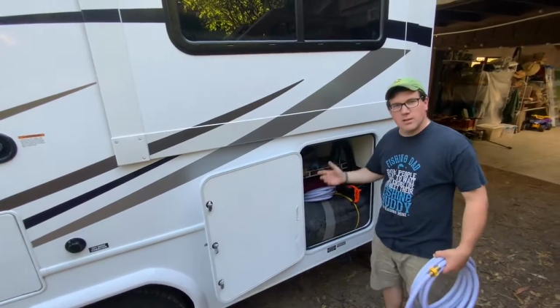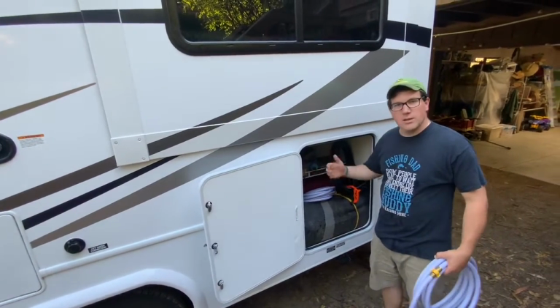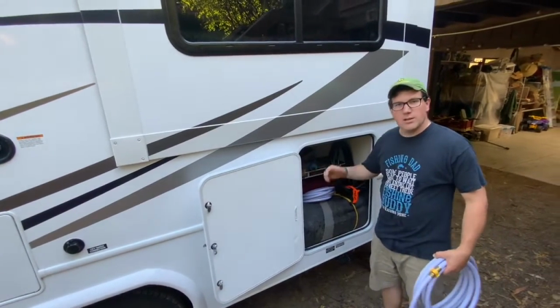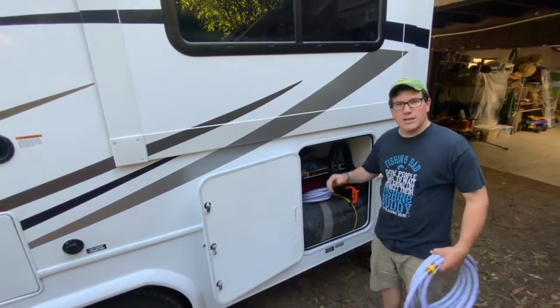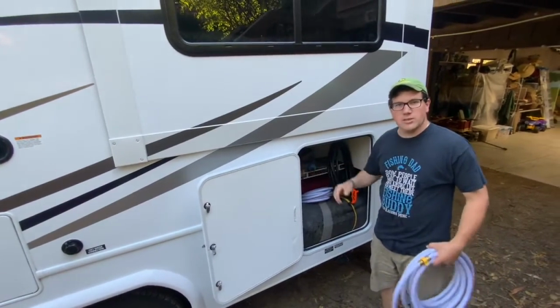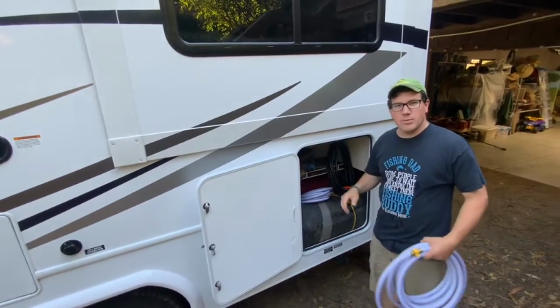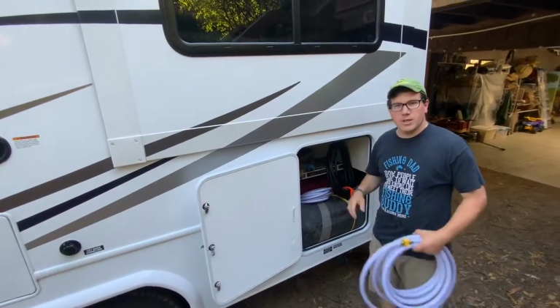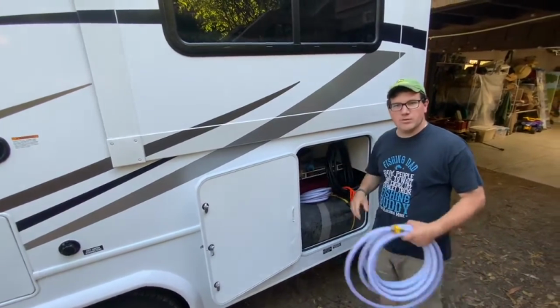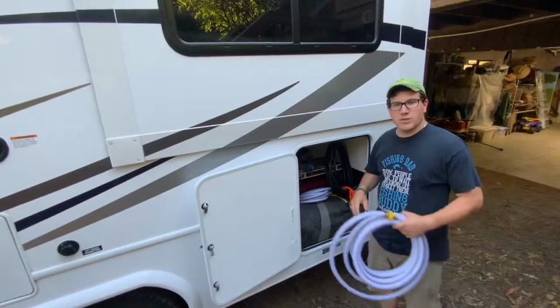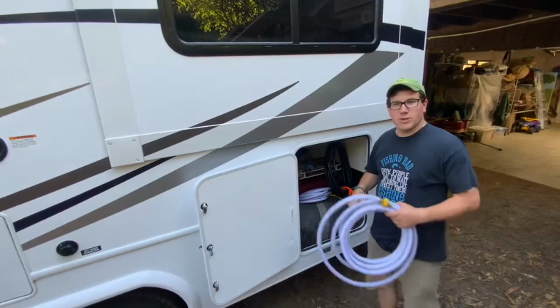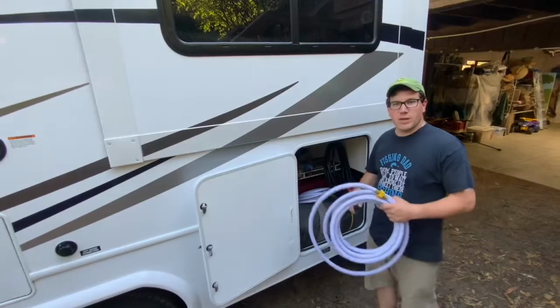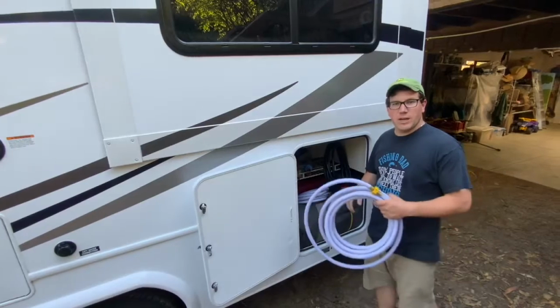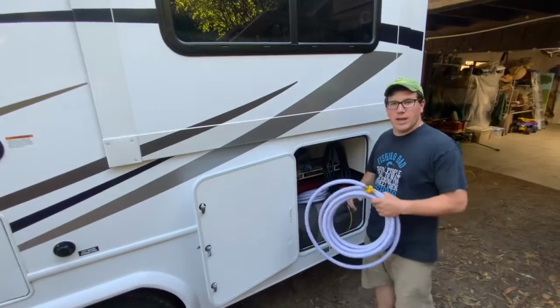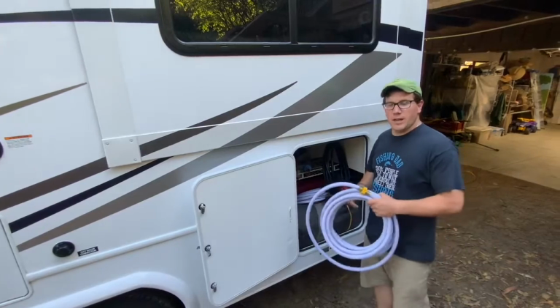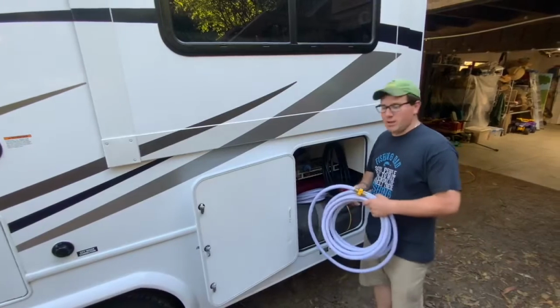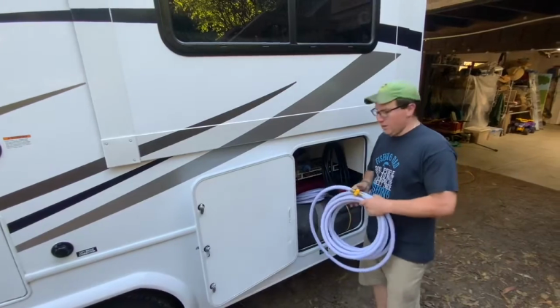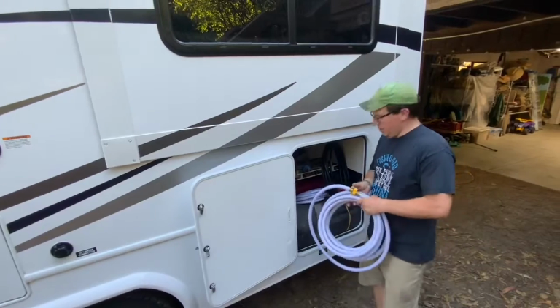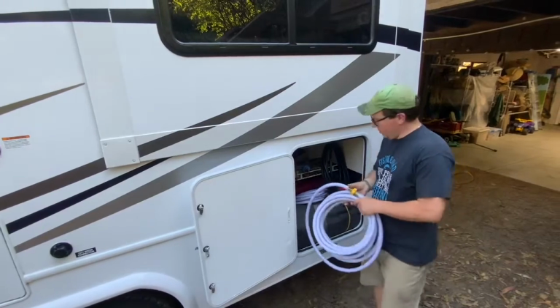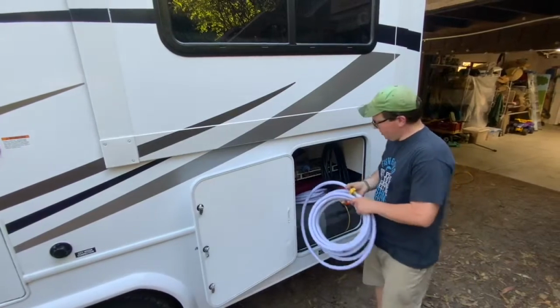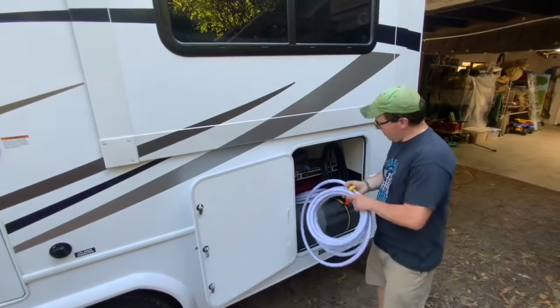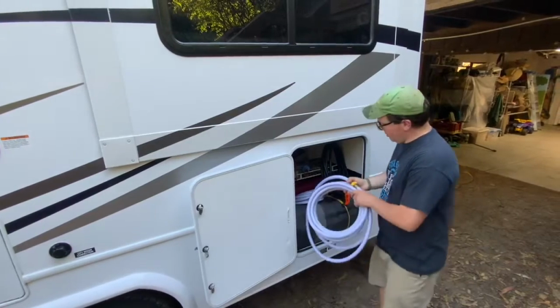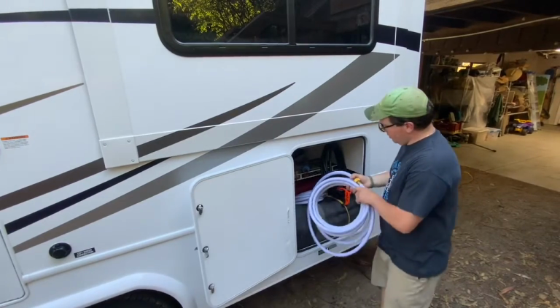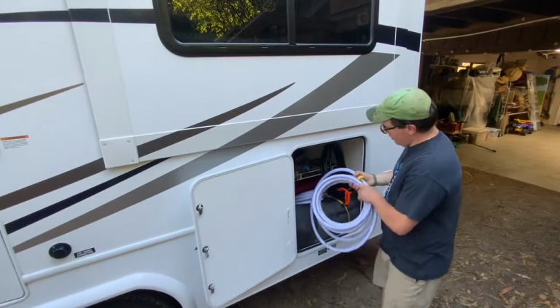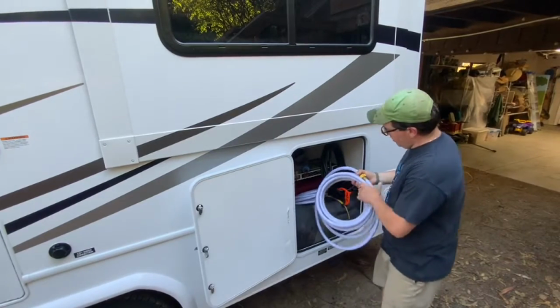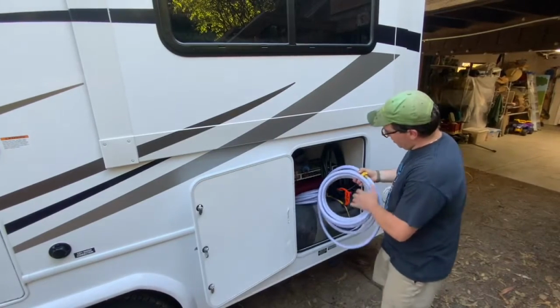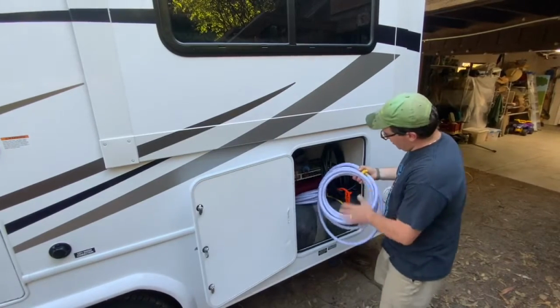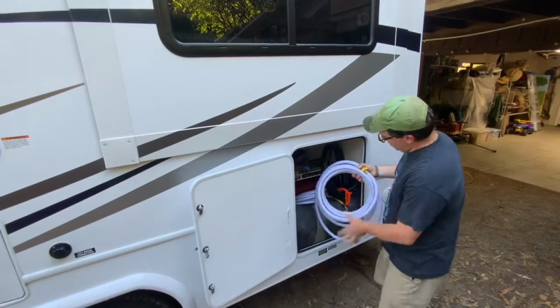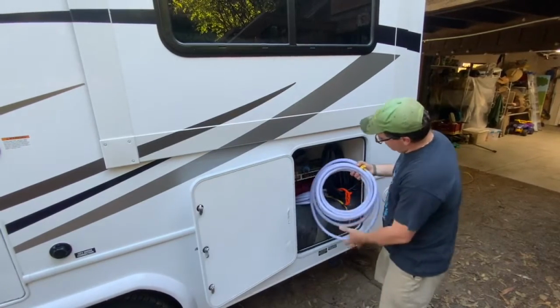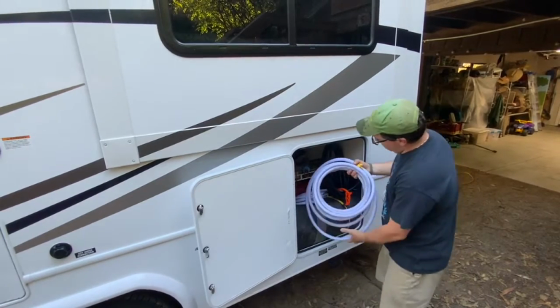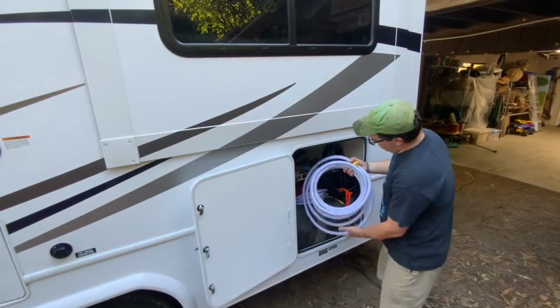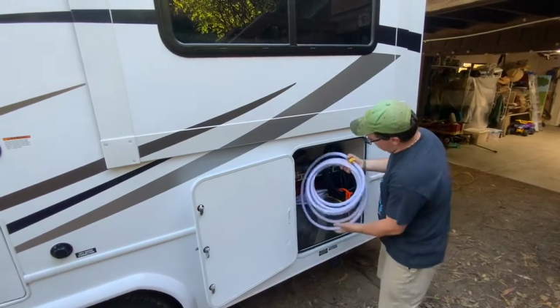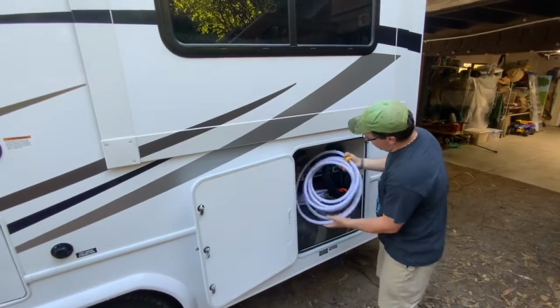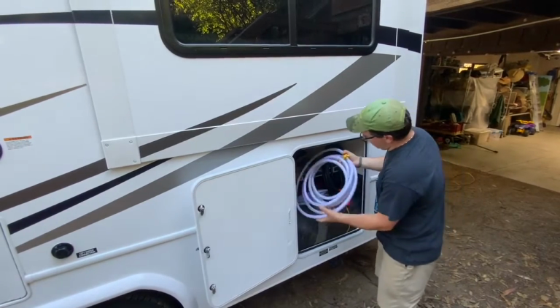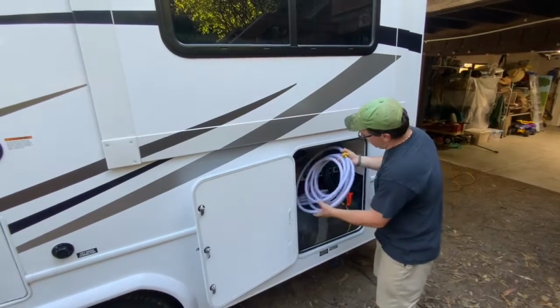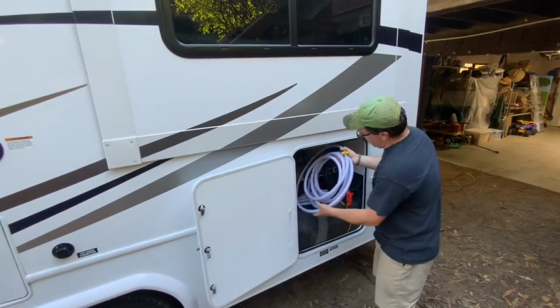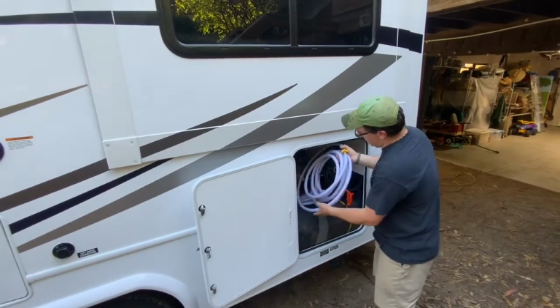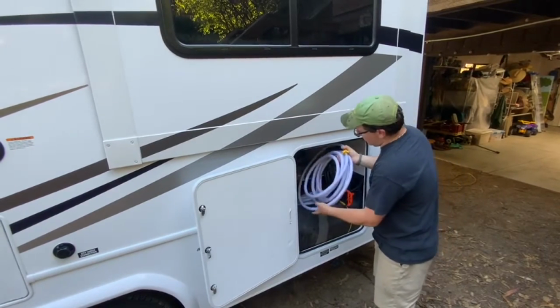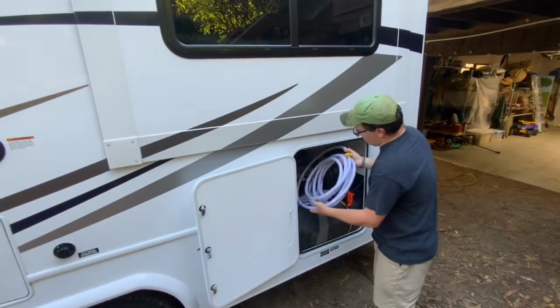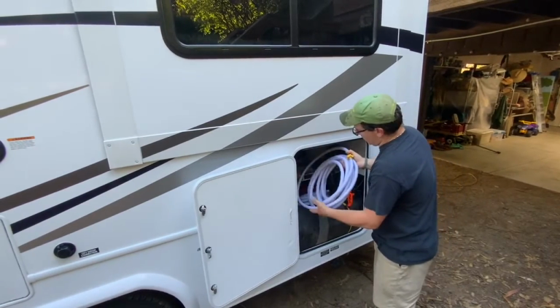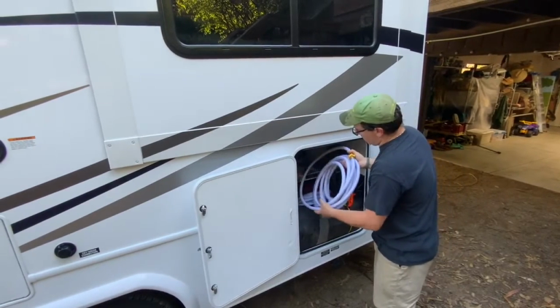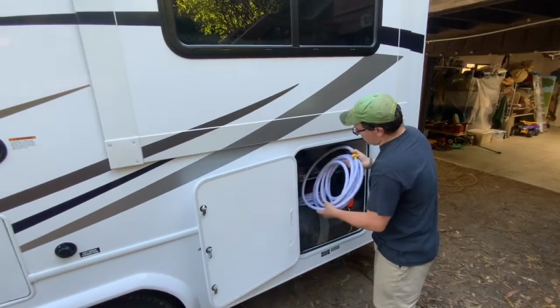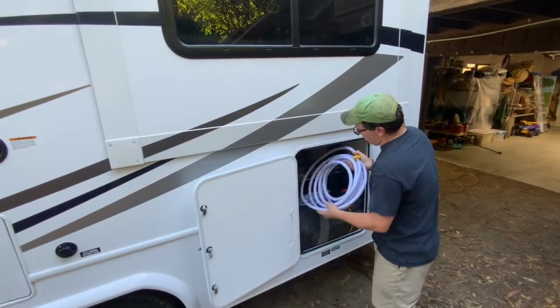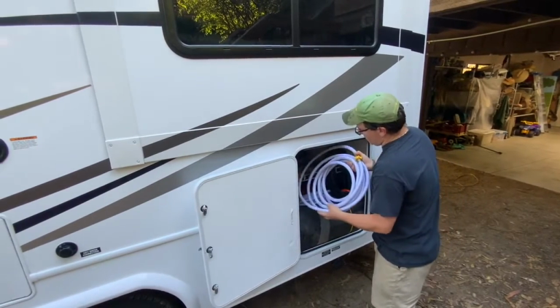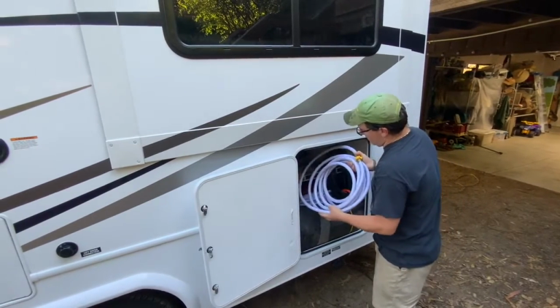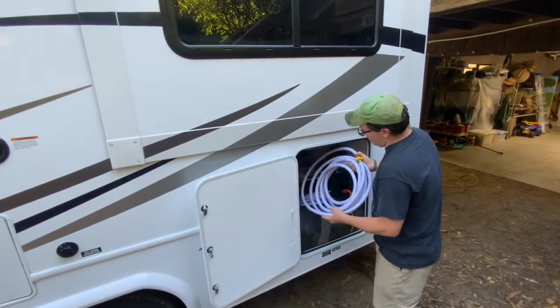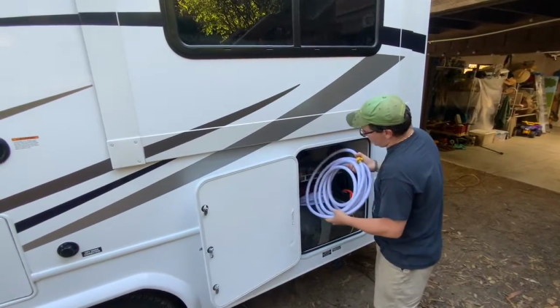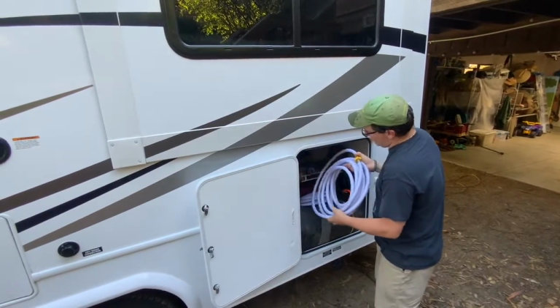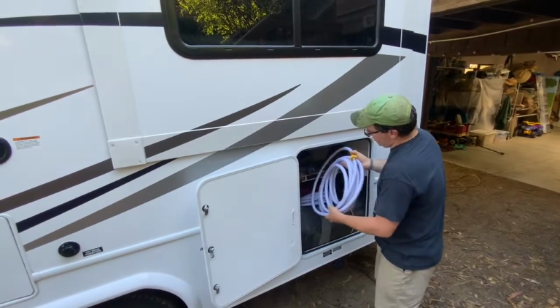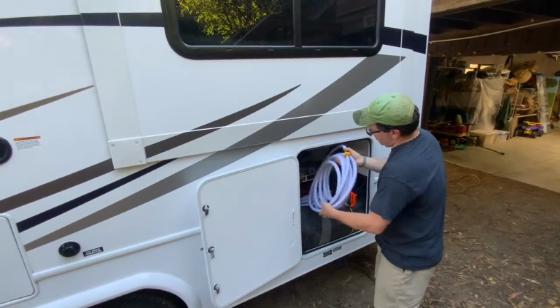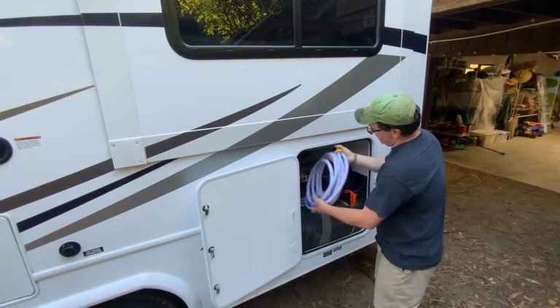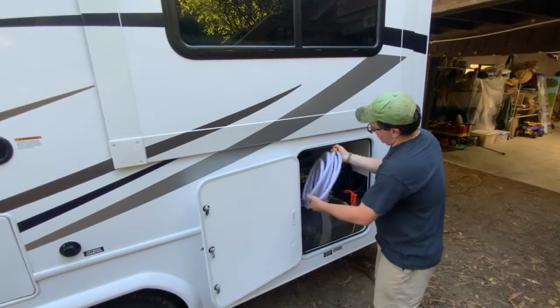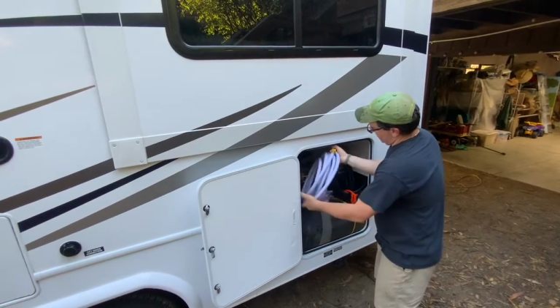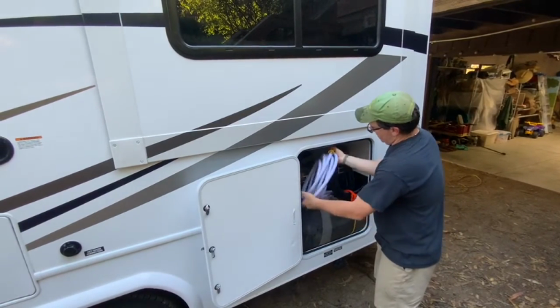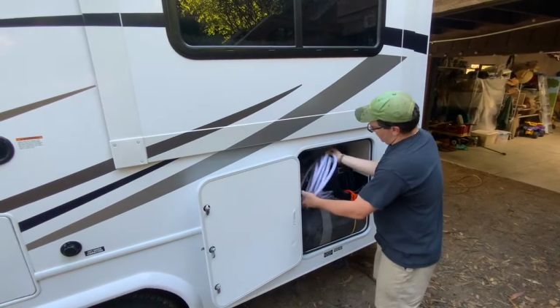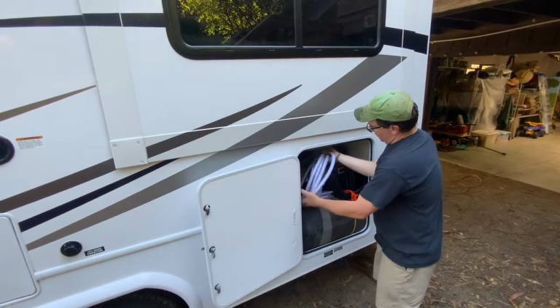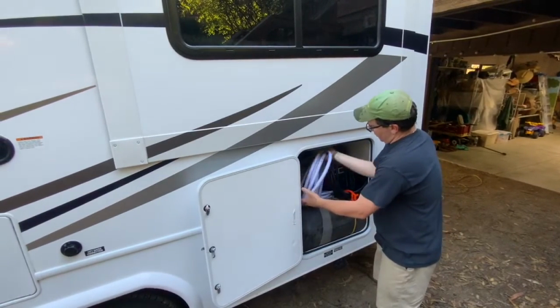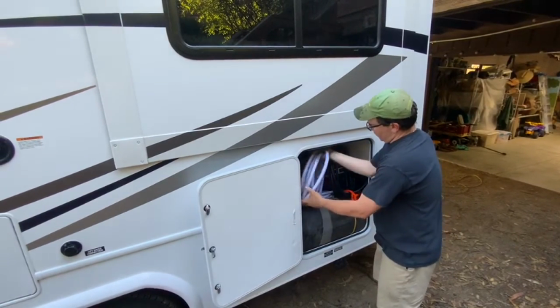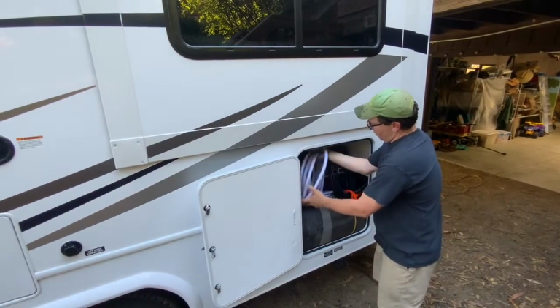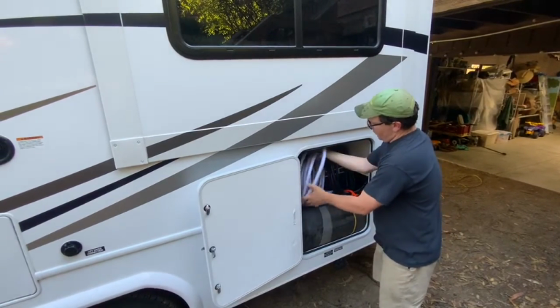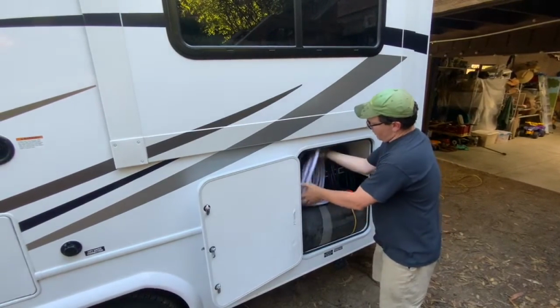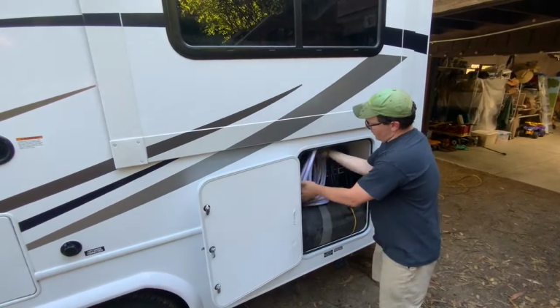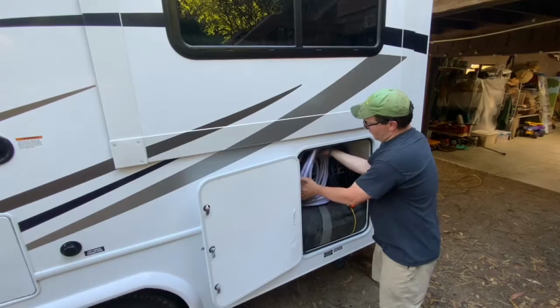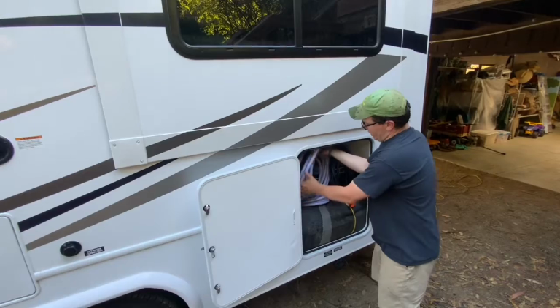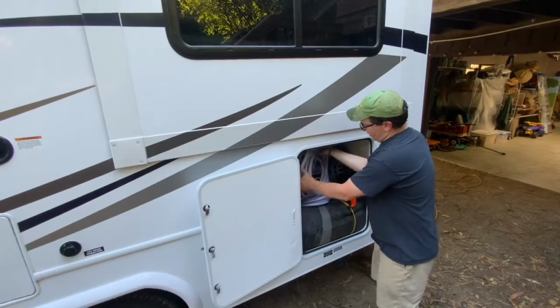Thanks so much for learning how to do the water hookups and for choosing us for your RV adventure.